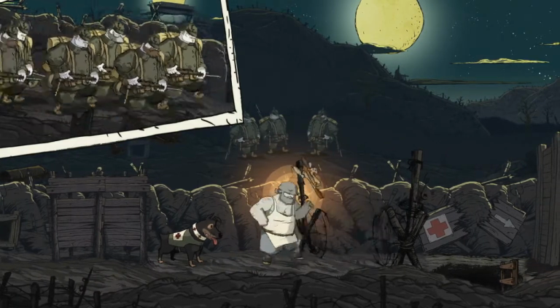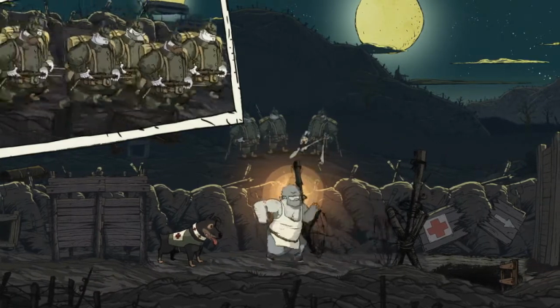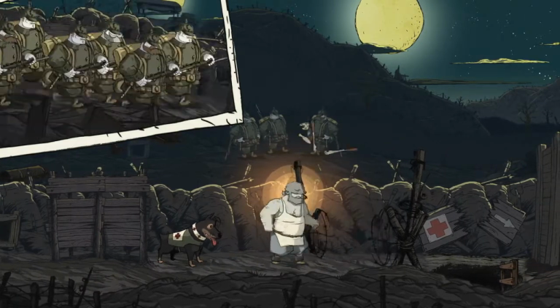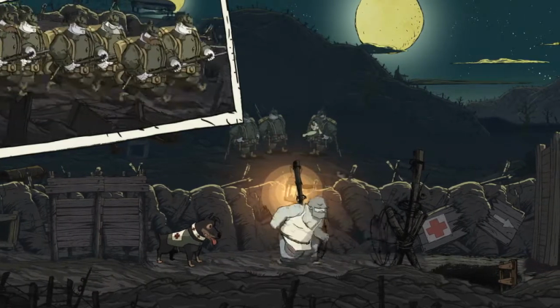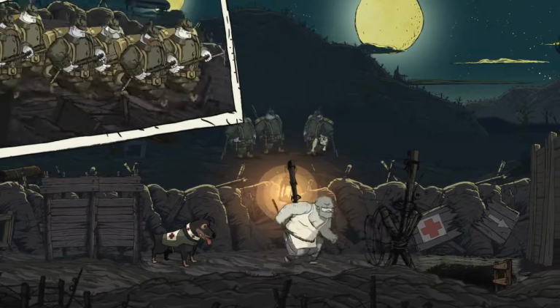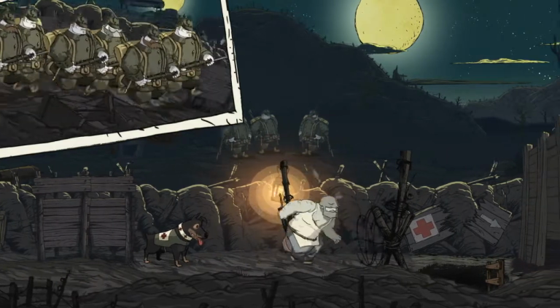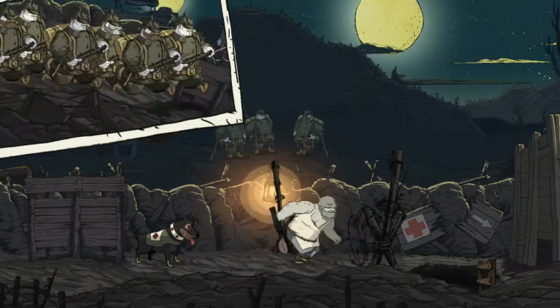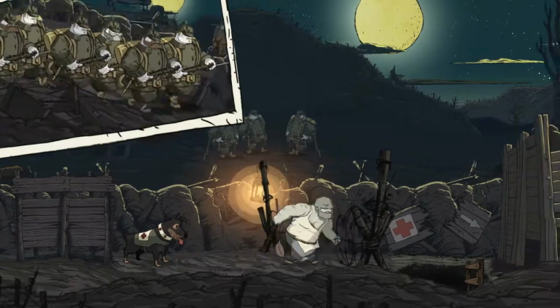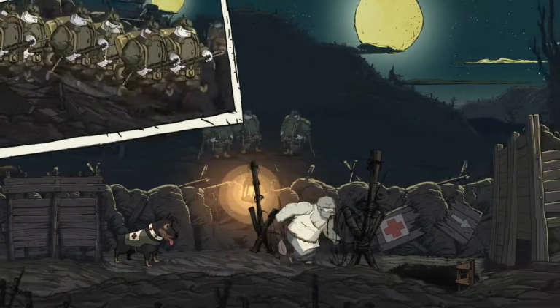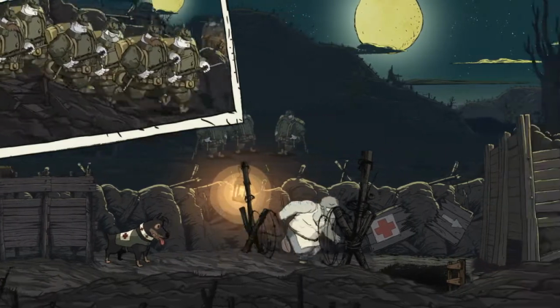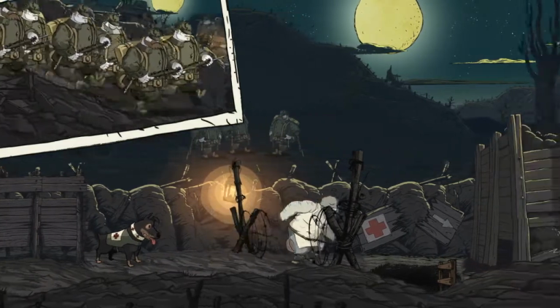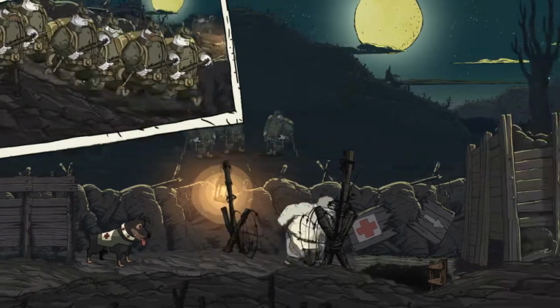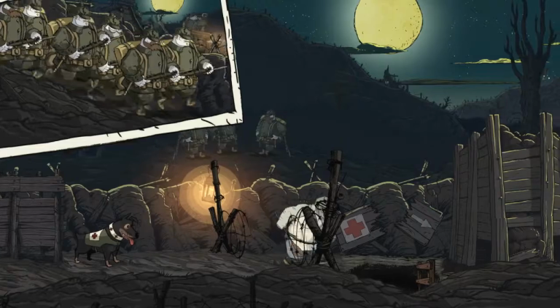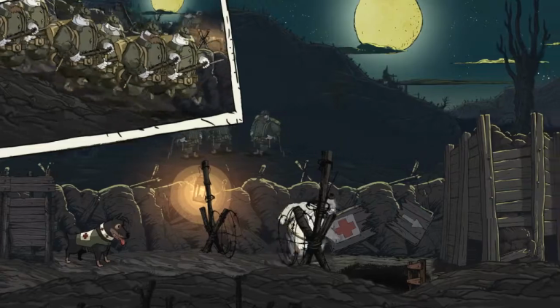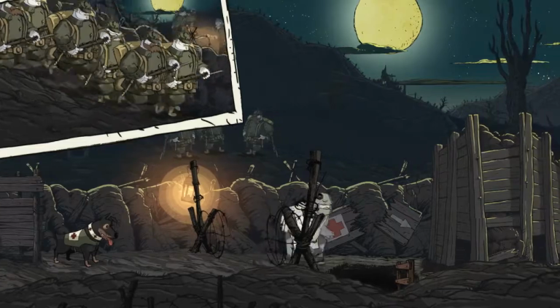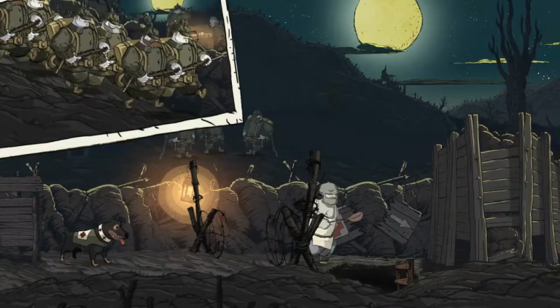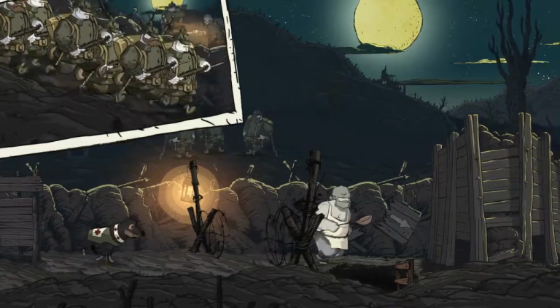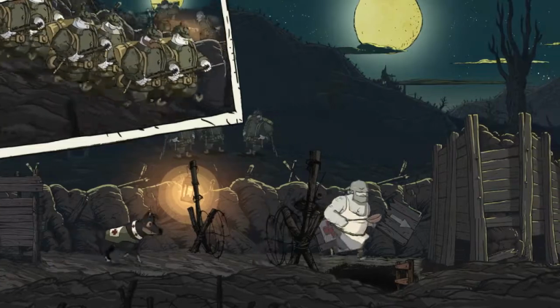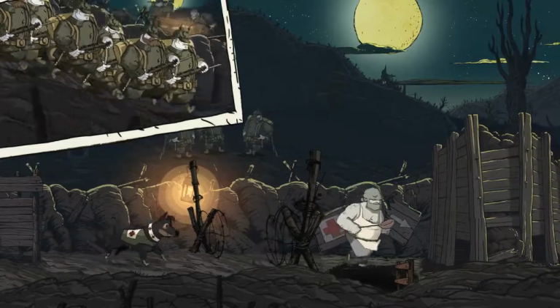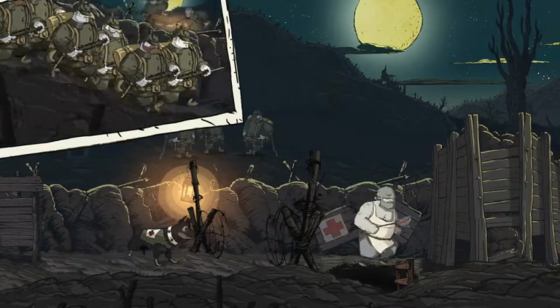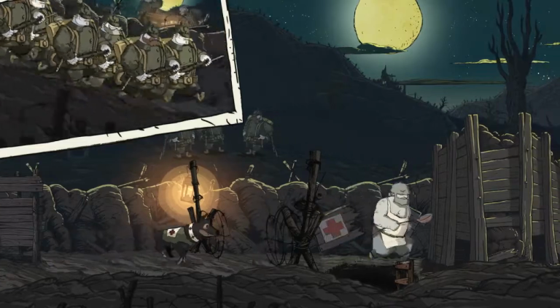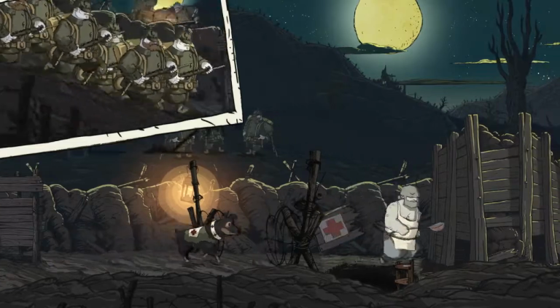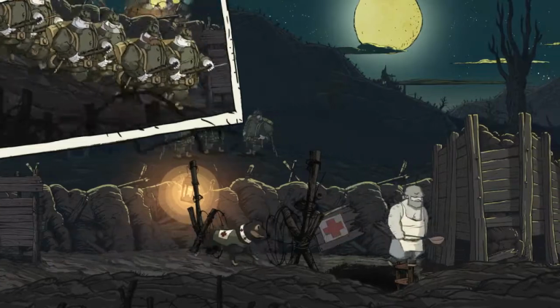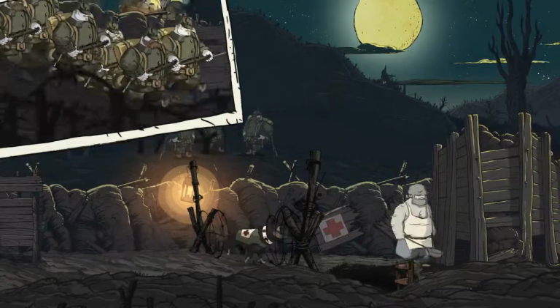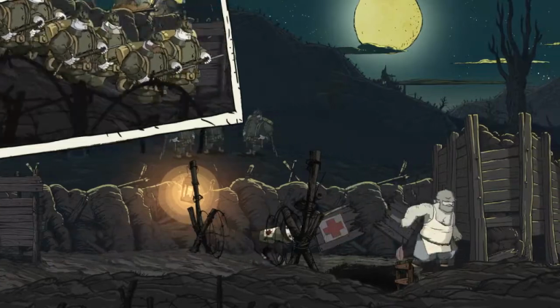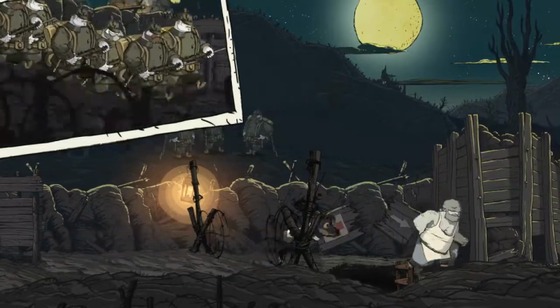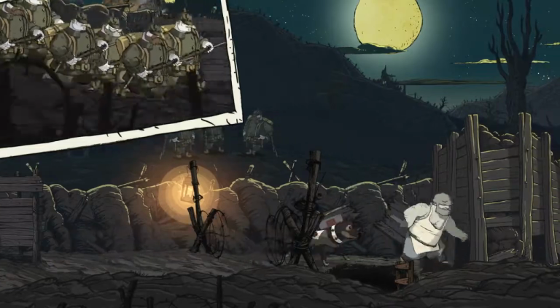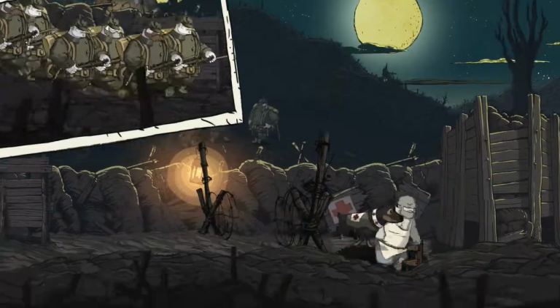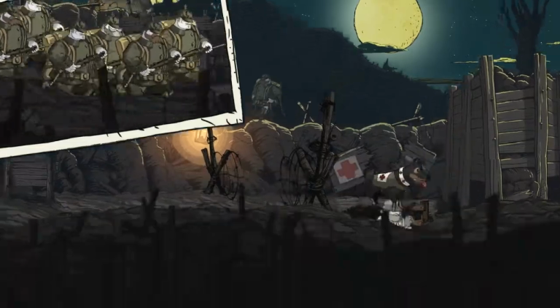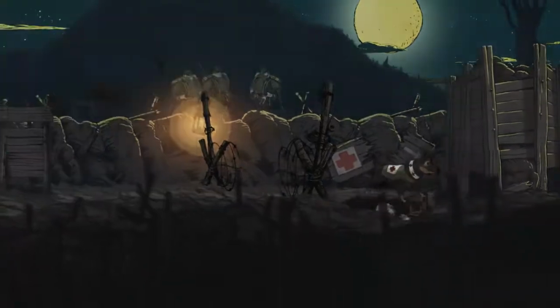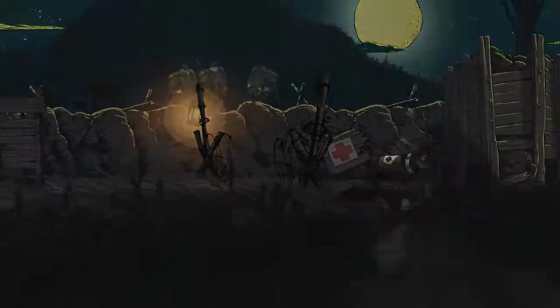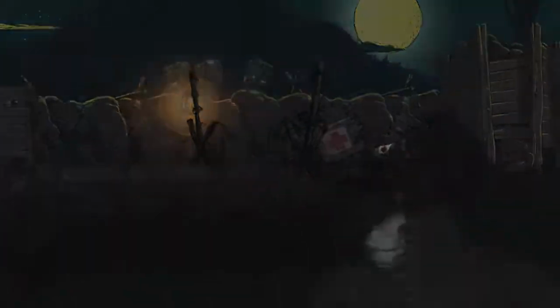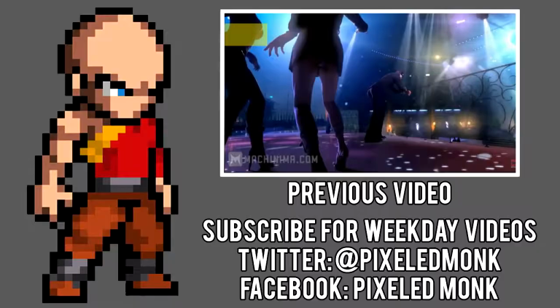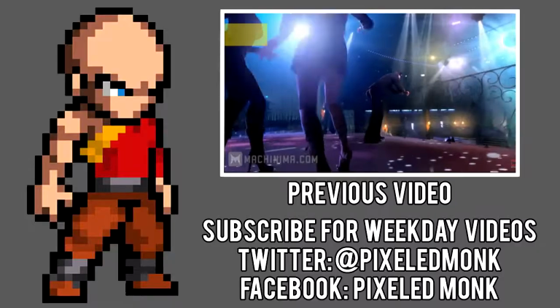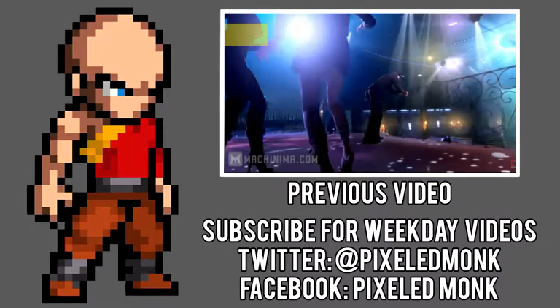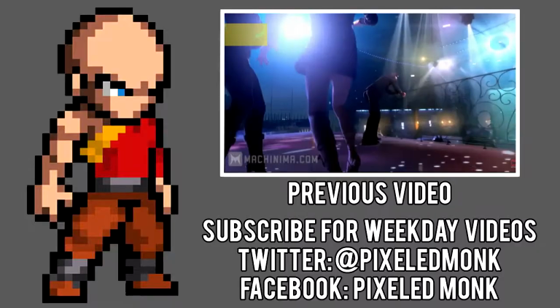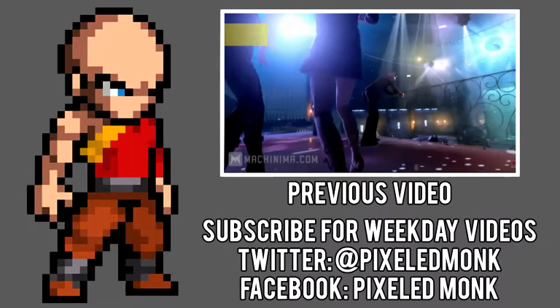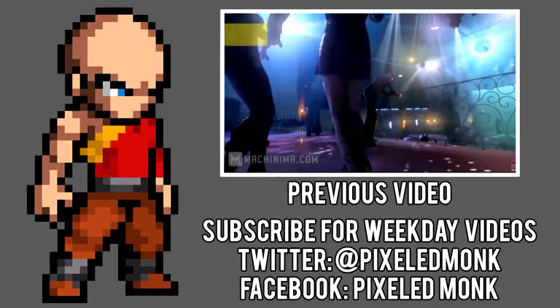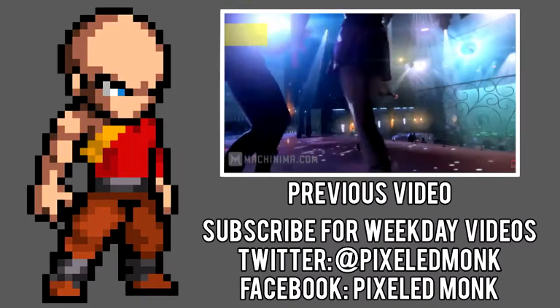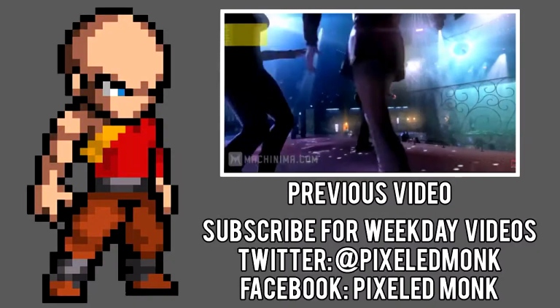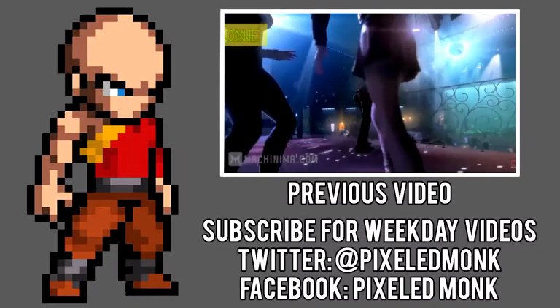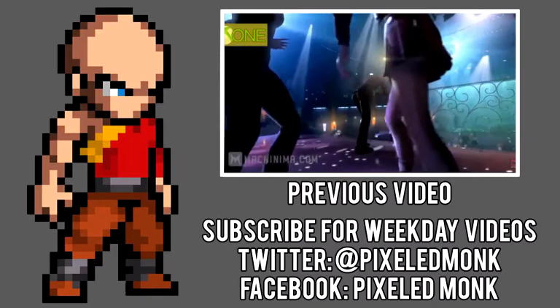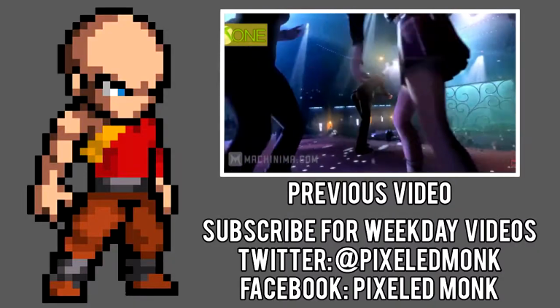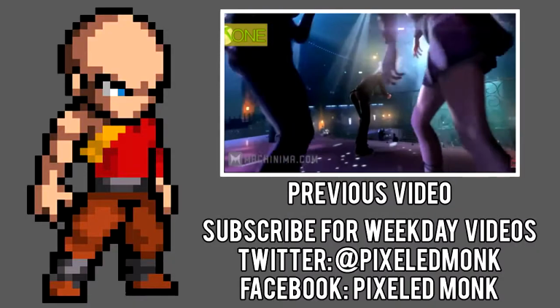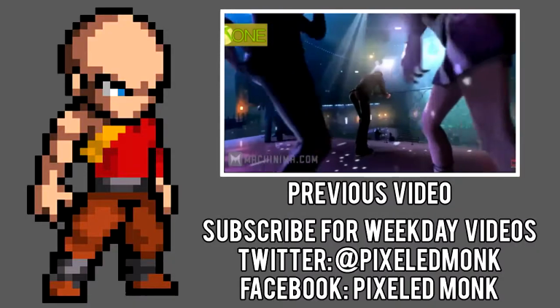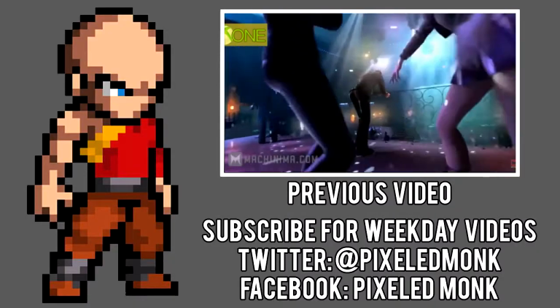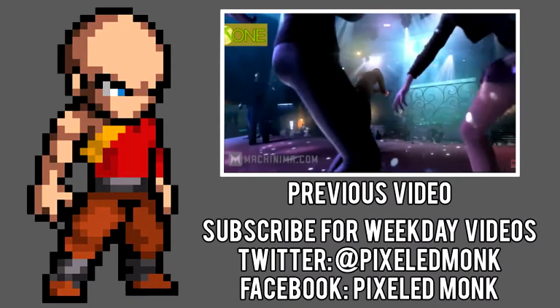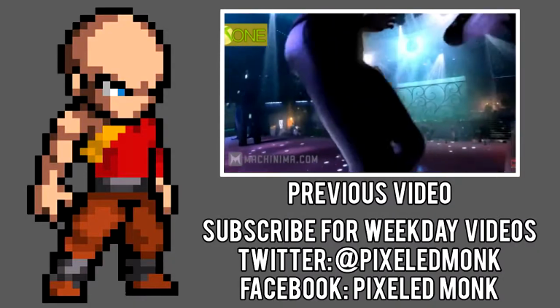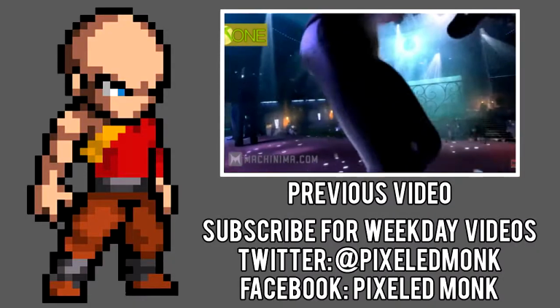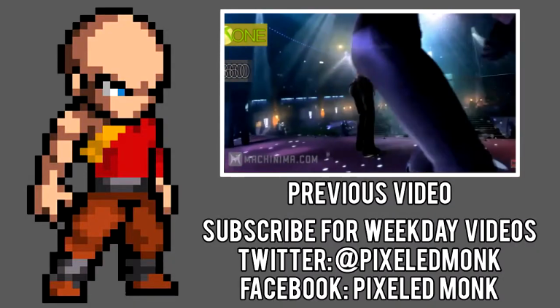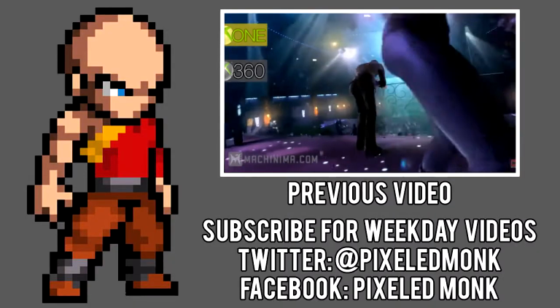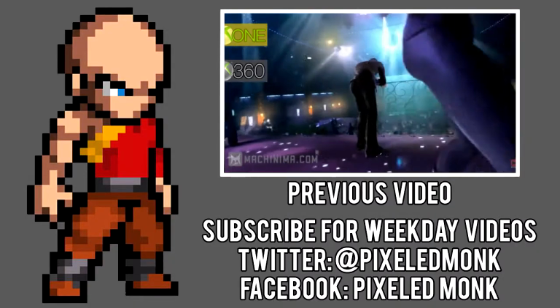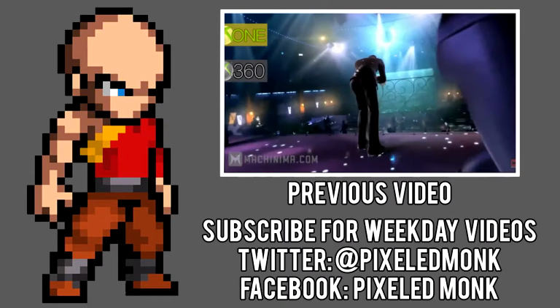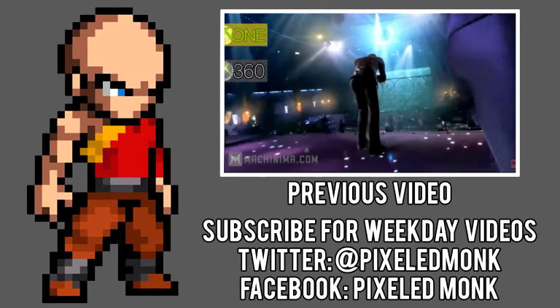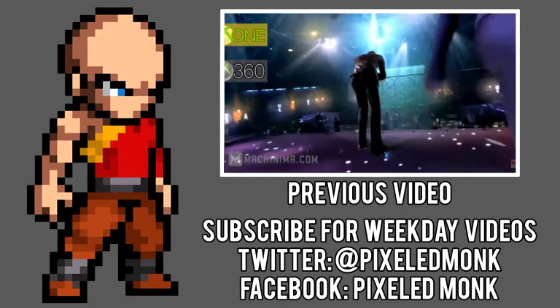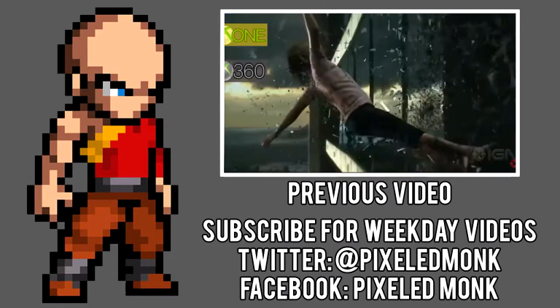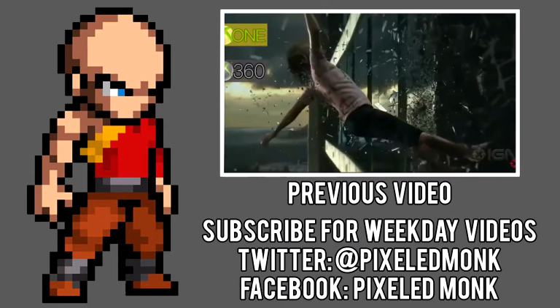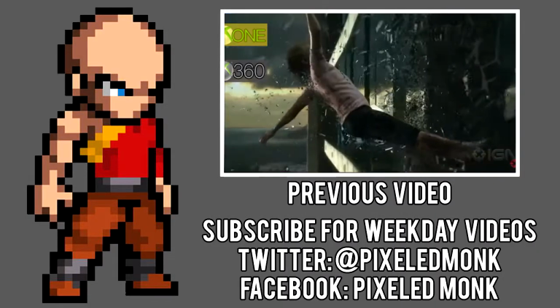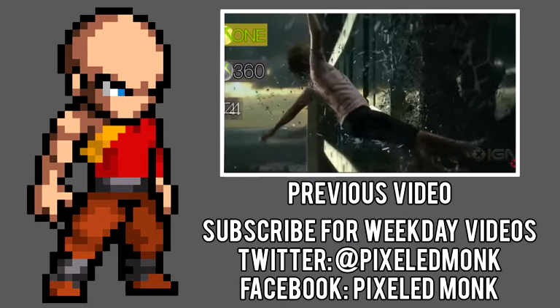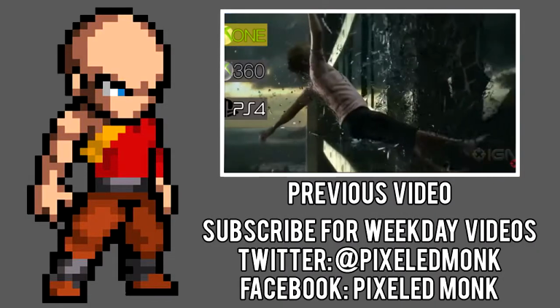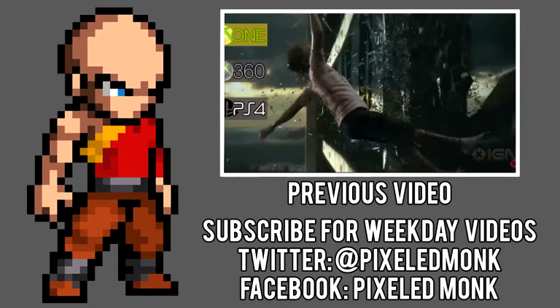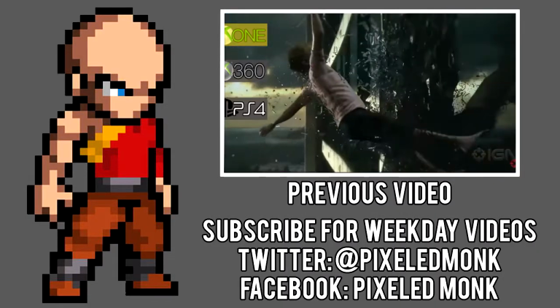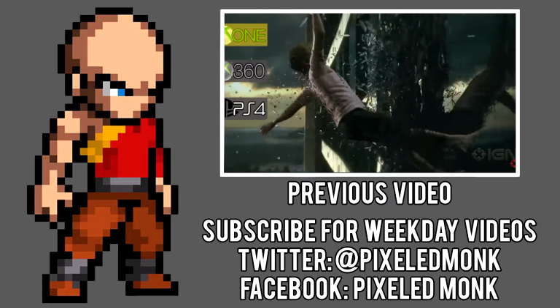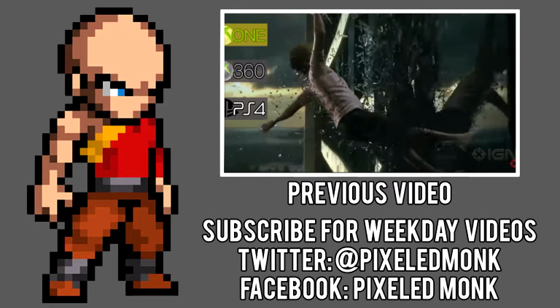Let me know your opinions, thanks for watching, and make sure you subscribe, like, and share this video to Facebook and Twitter. See you next time!